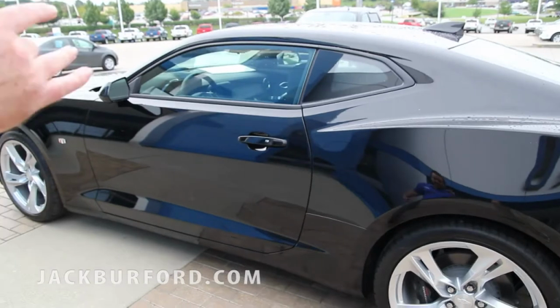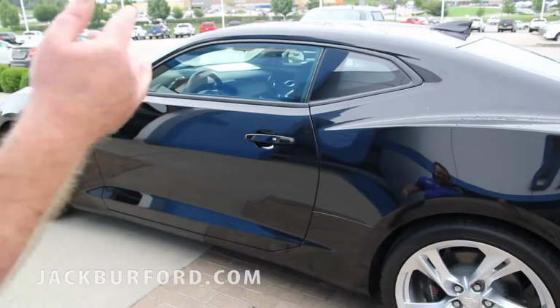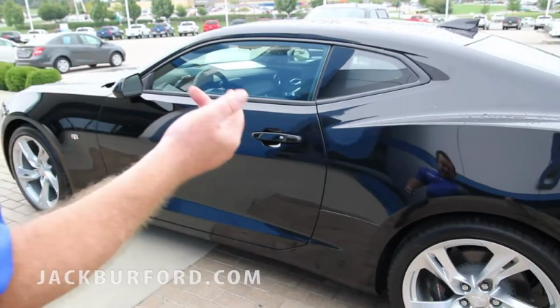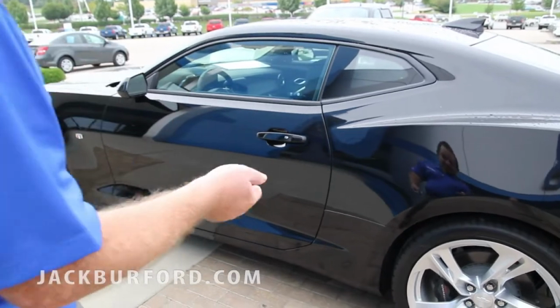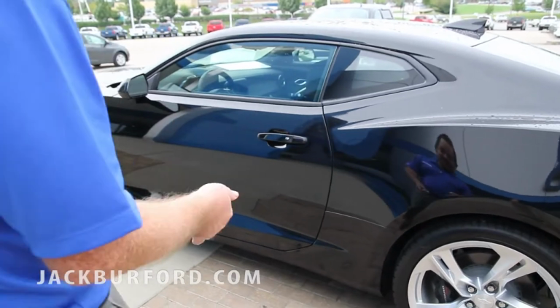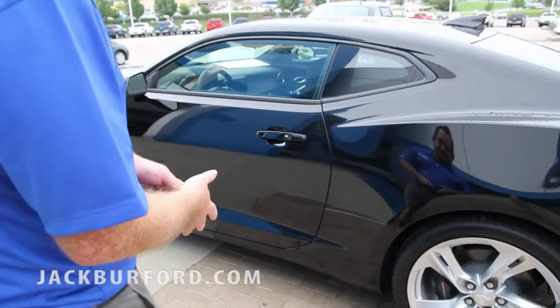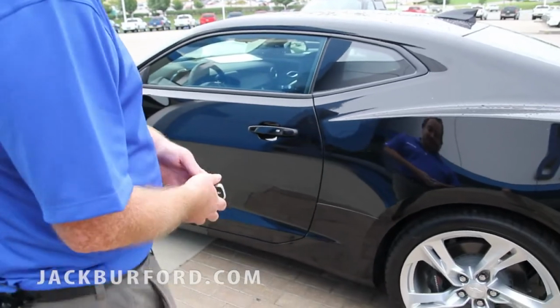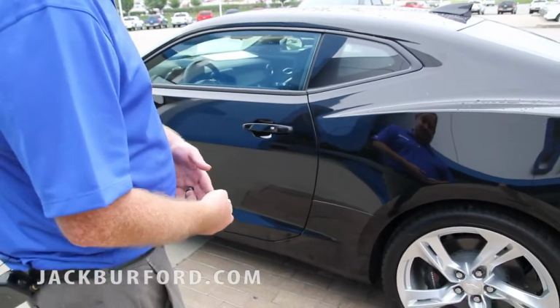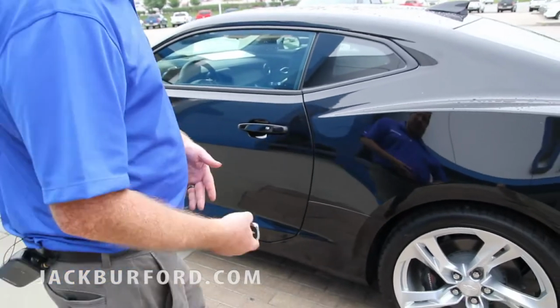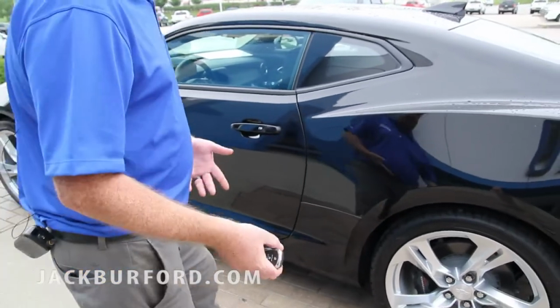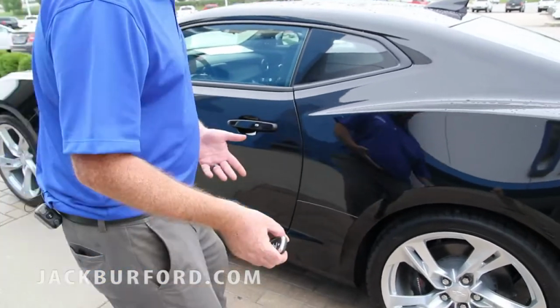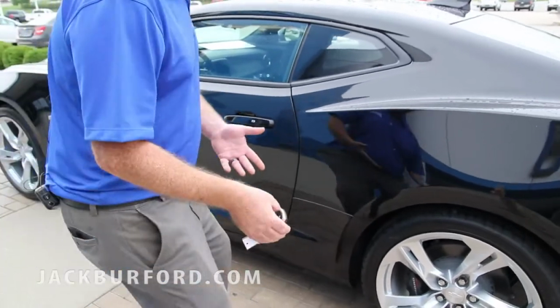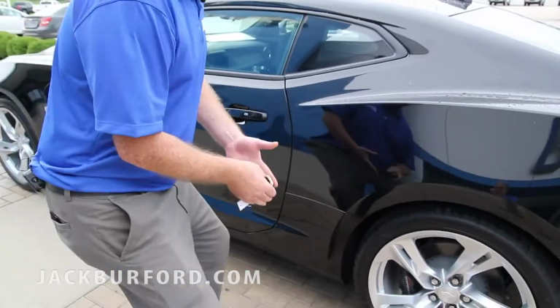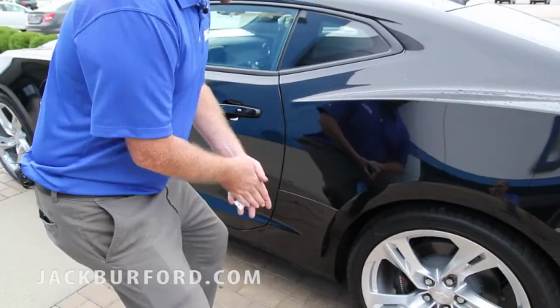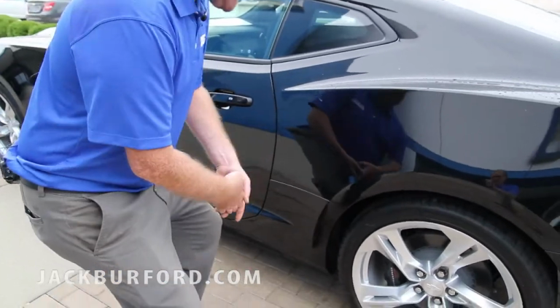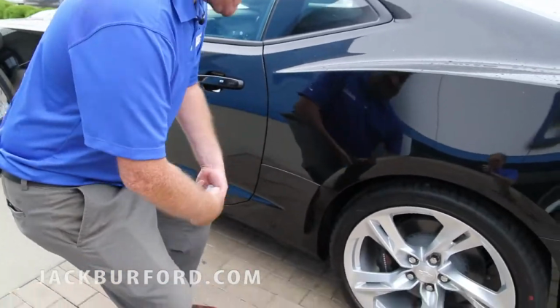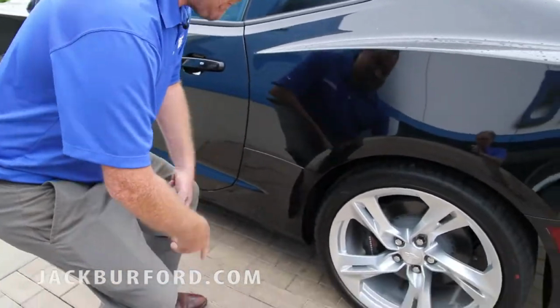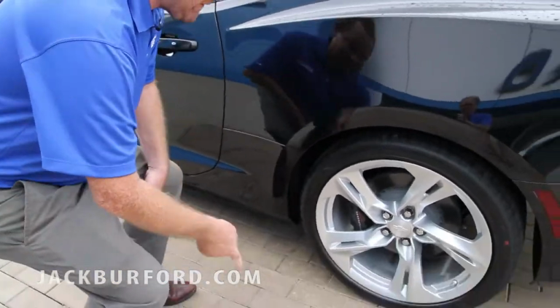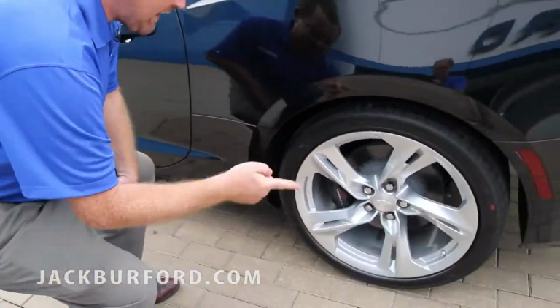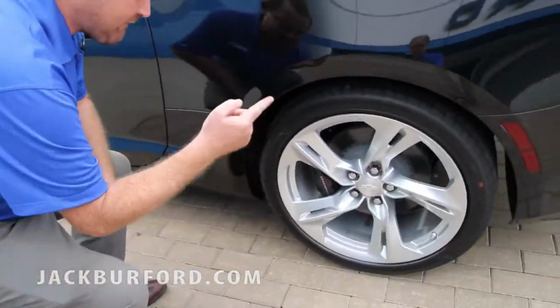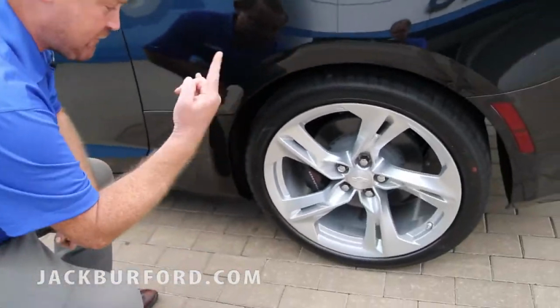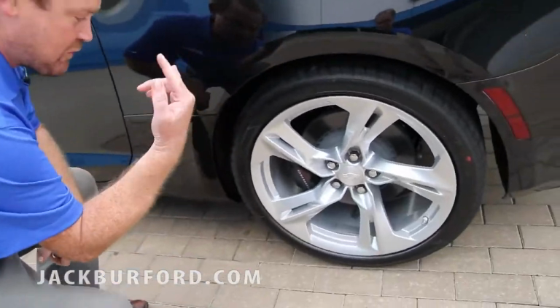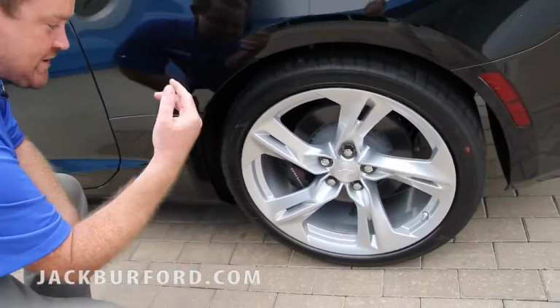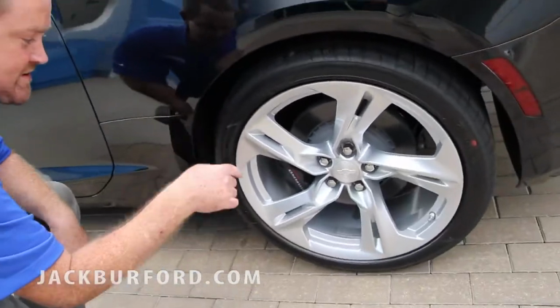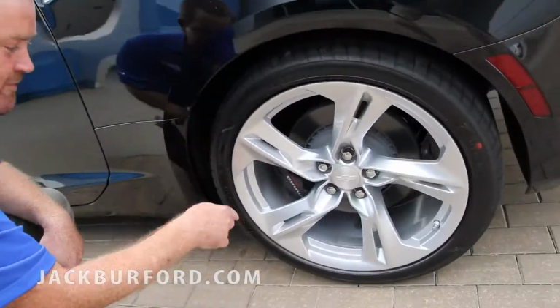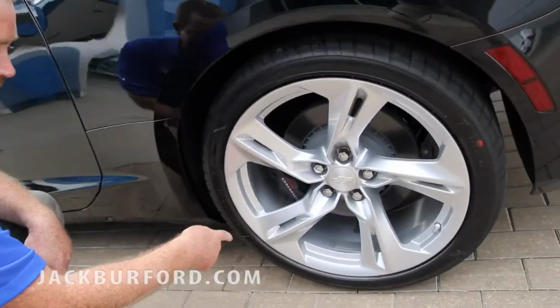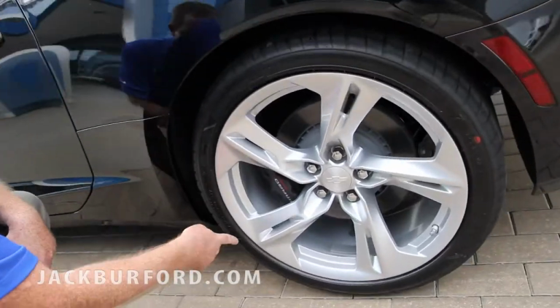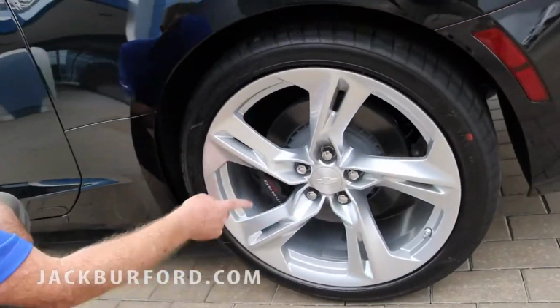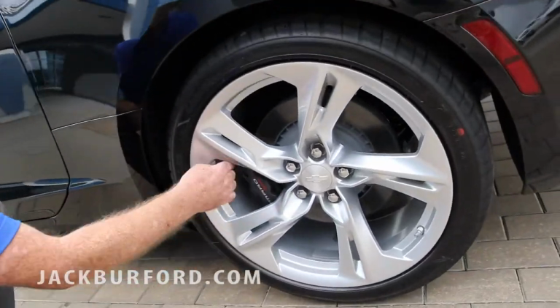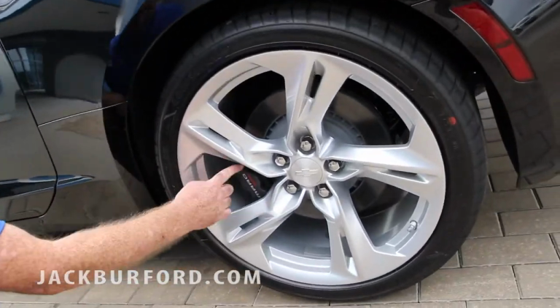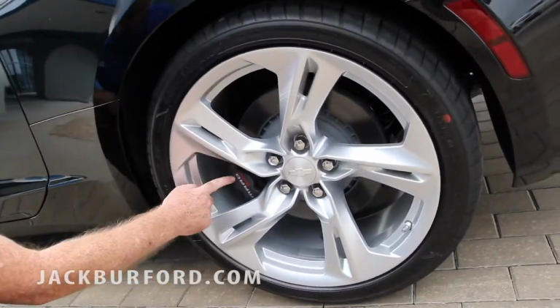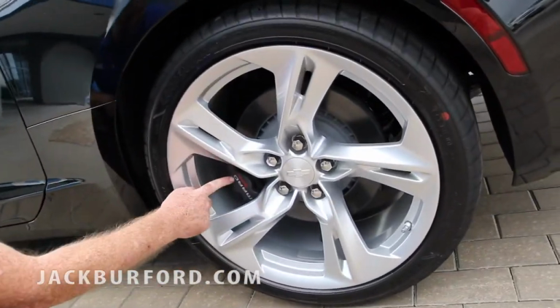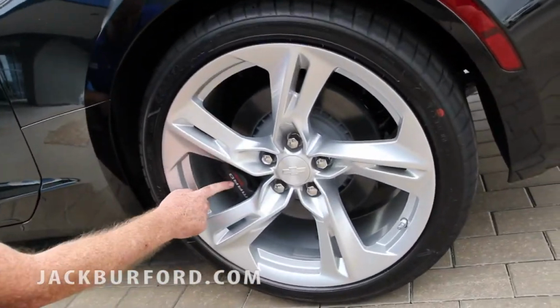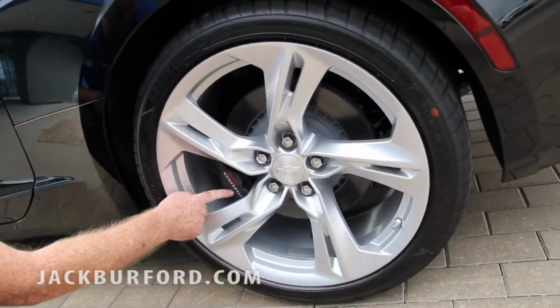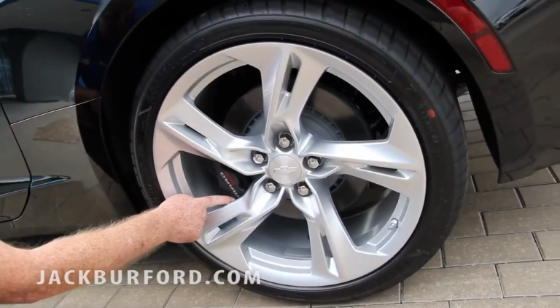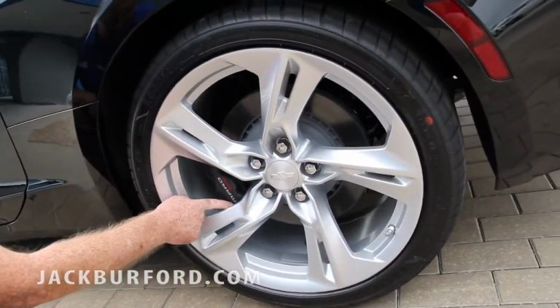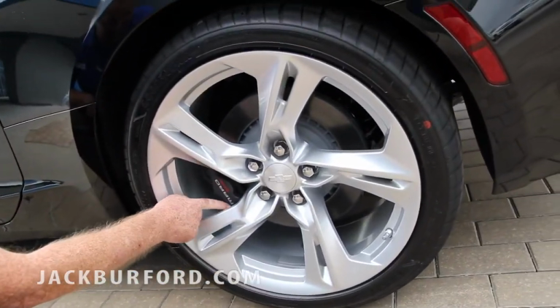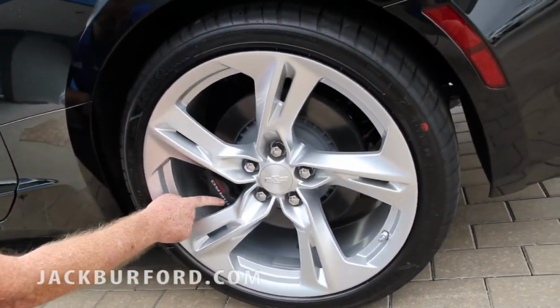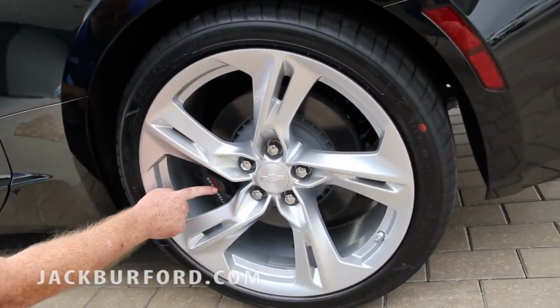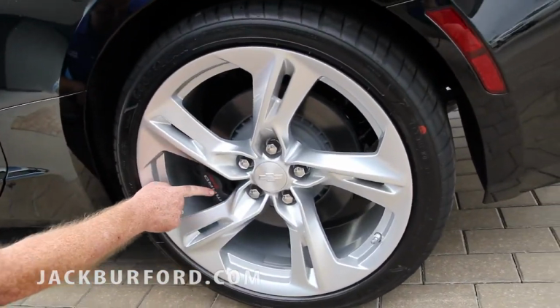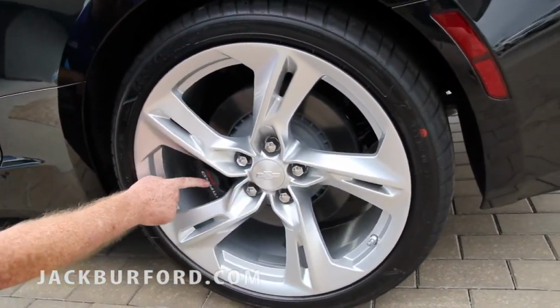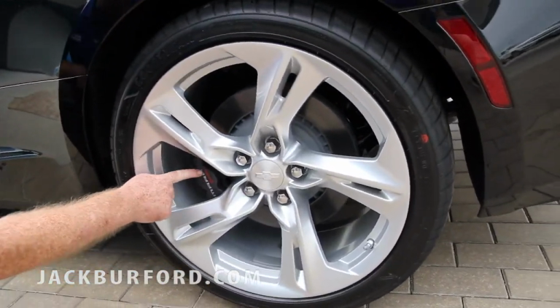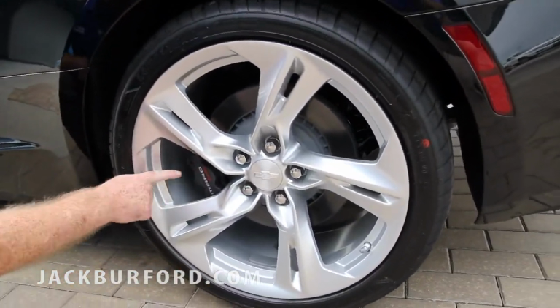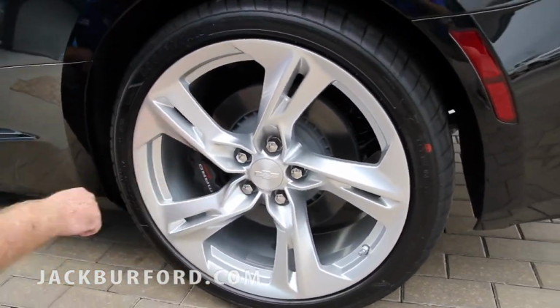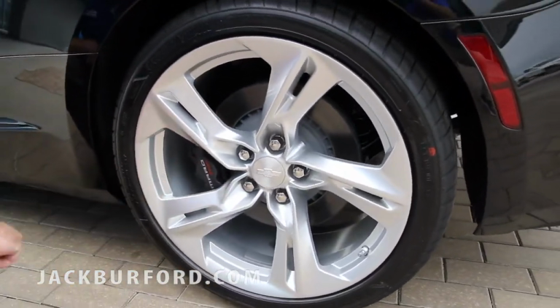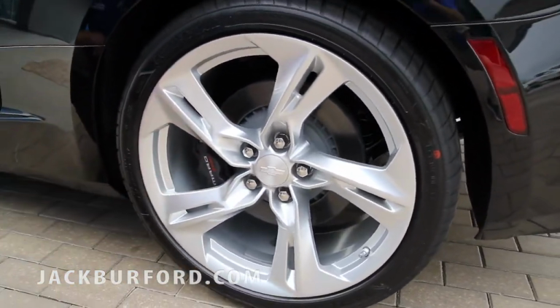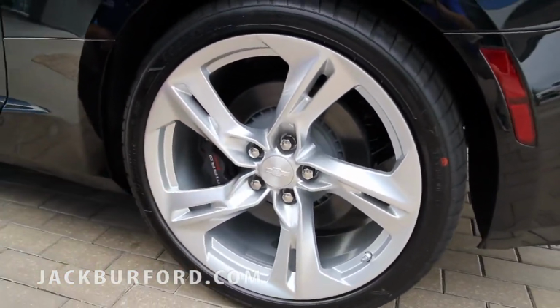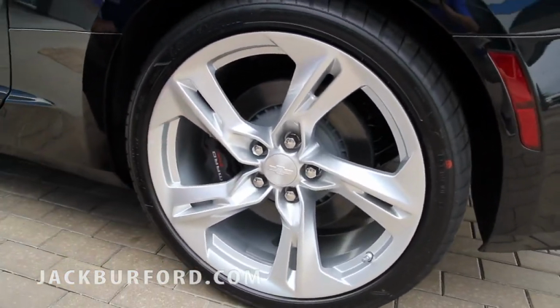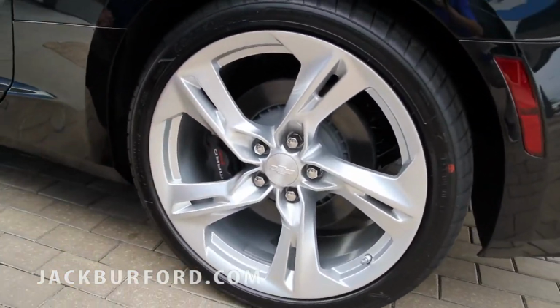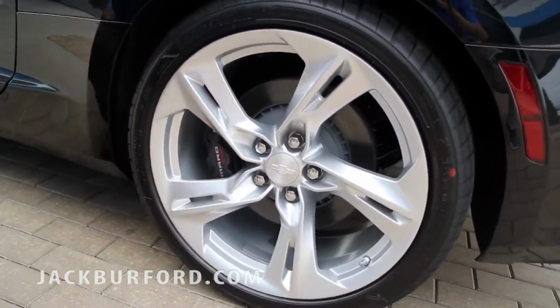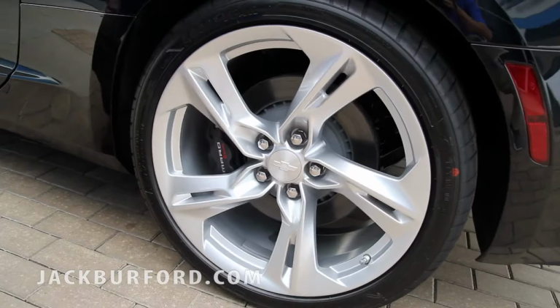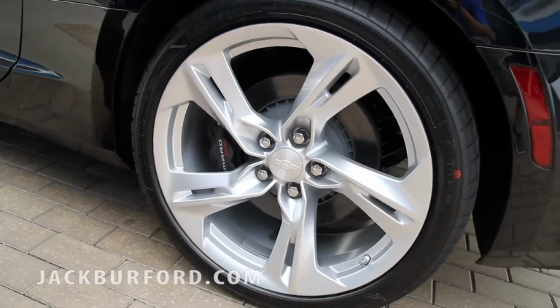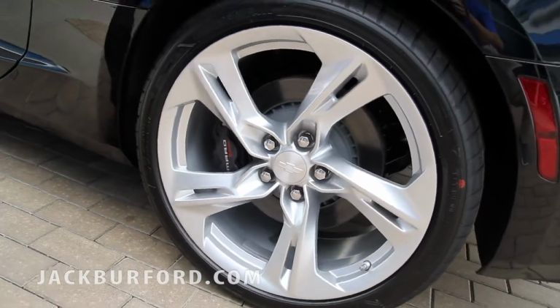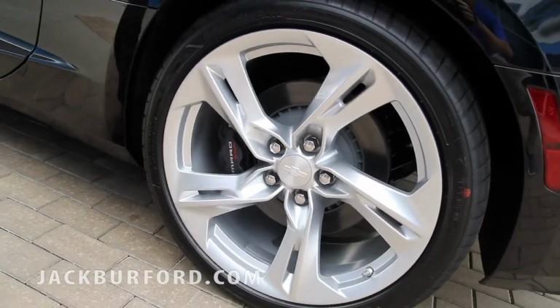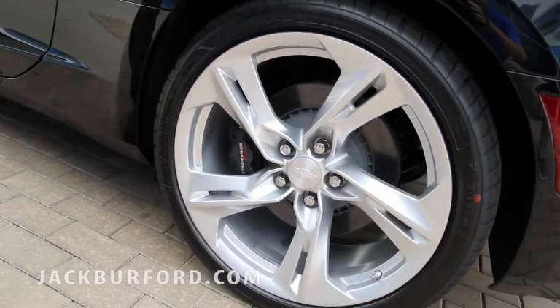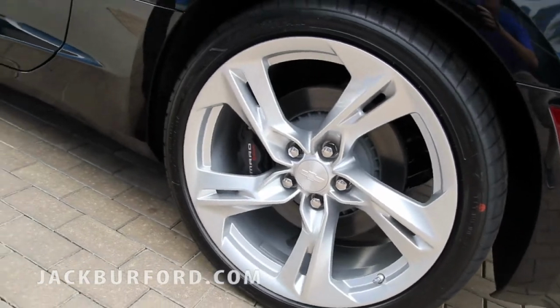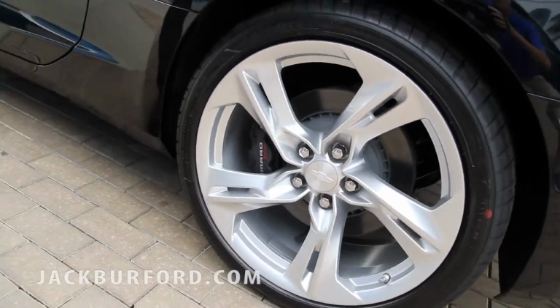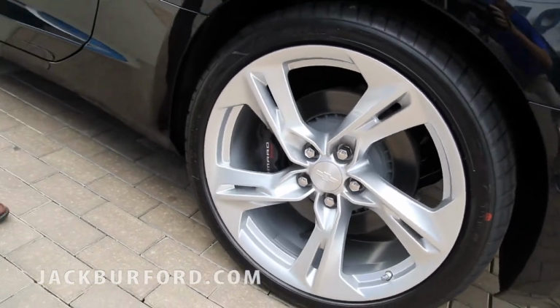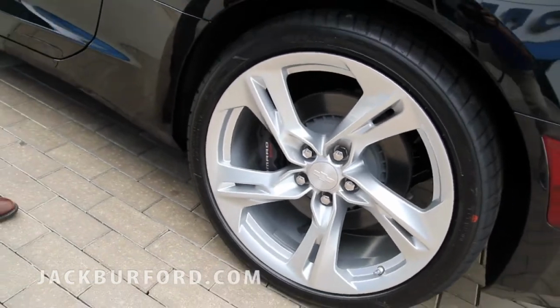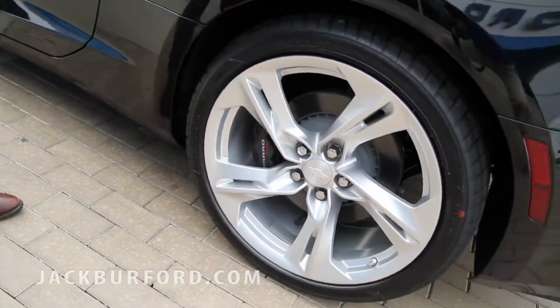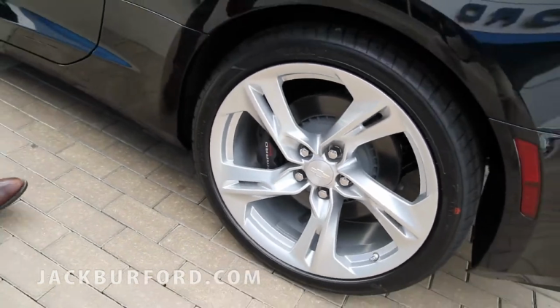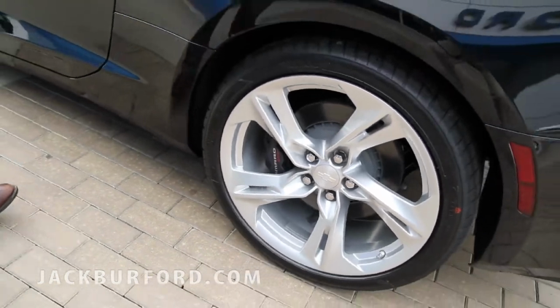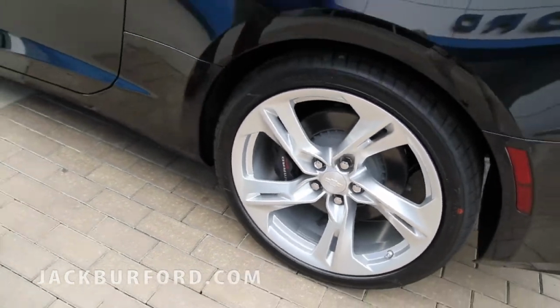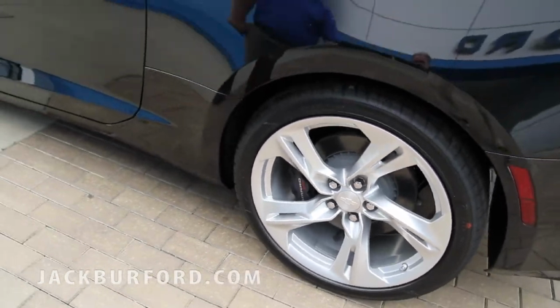Down here on our wheels, check this out. We've got four disc brakes — Camaro right there — Brembo brakes. How sweet is that?